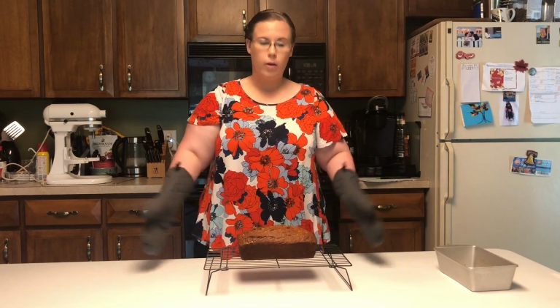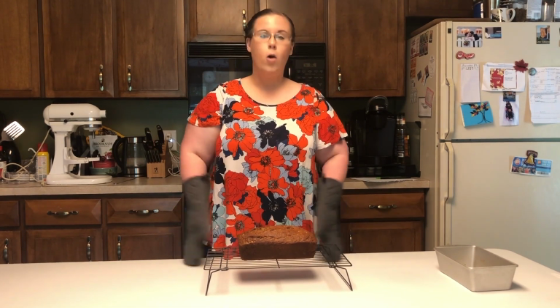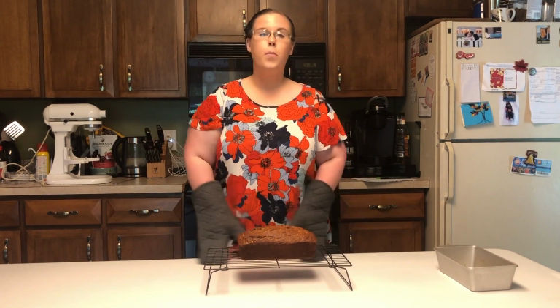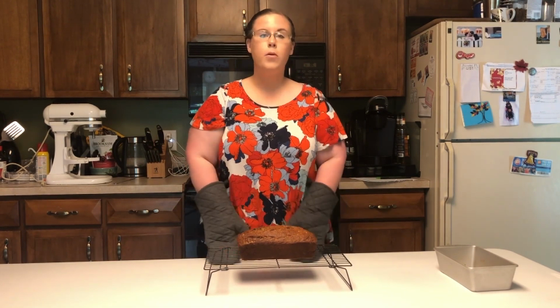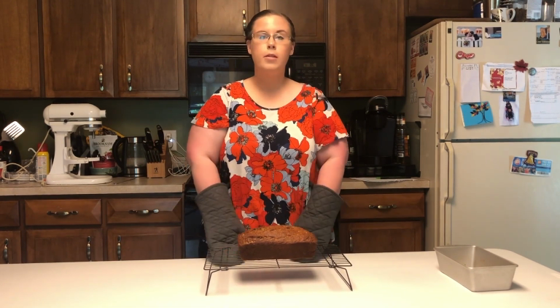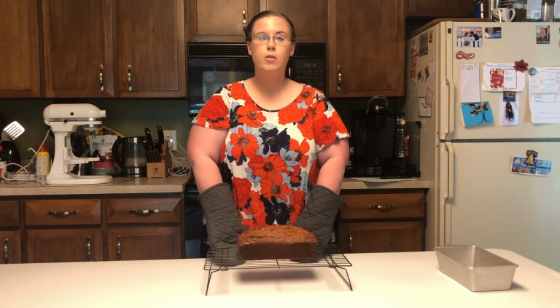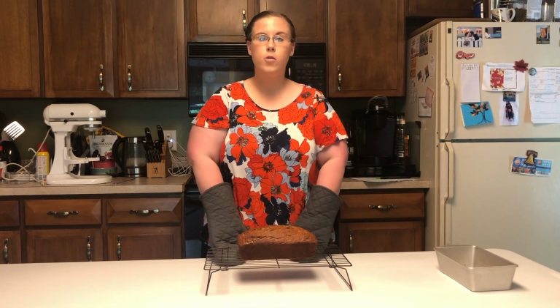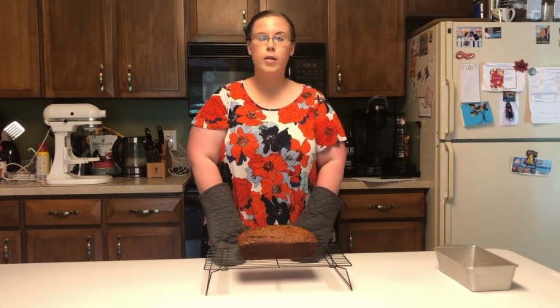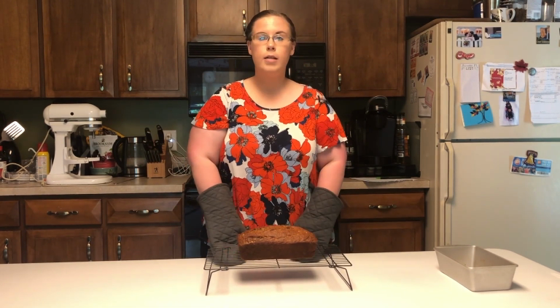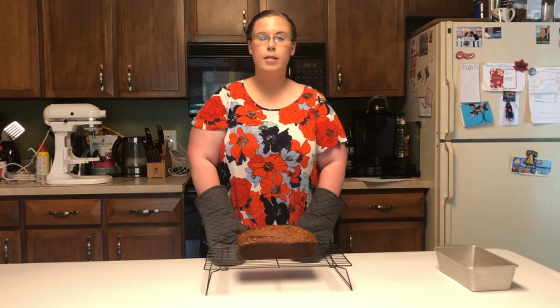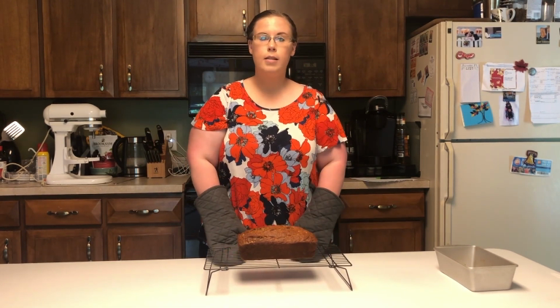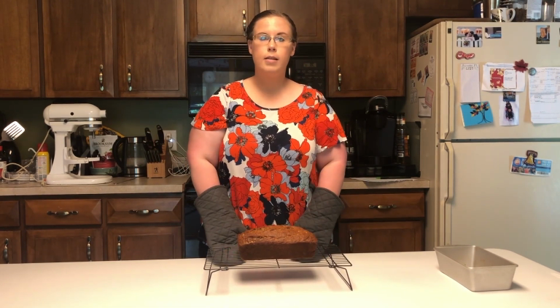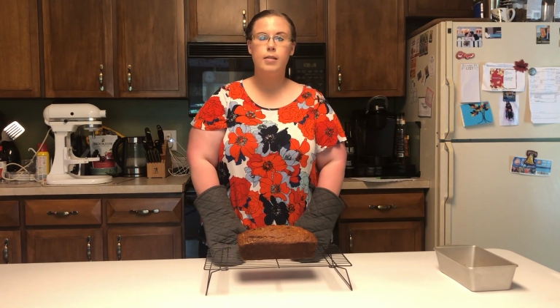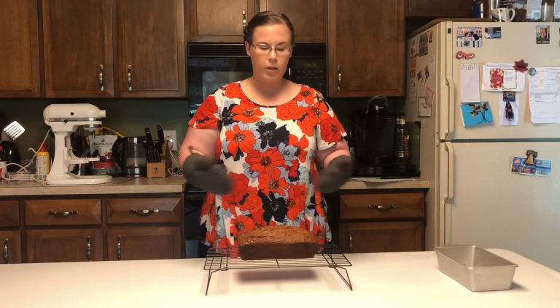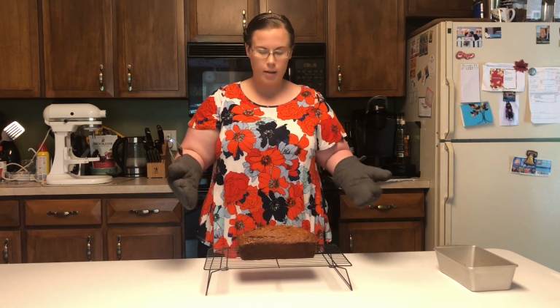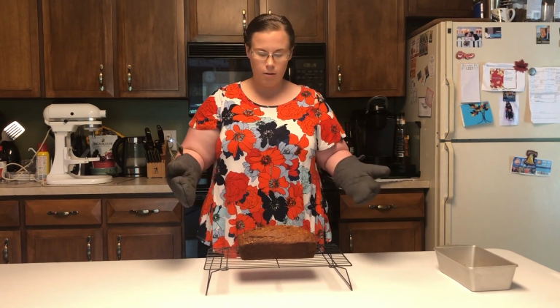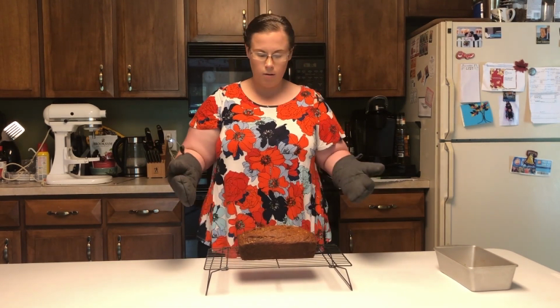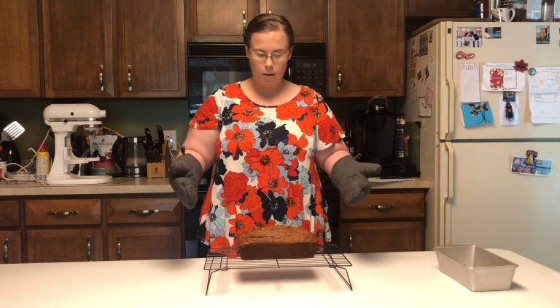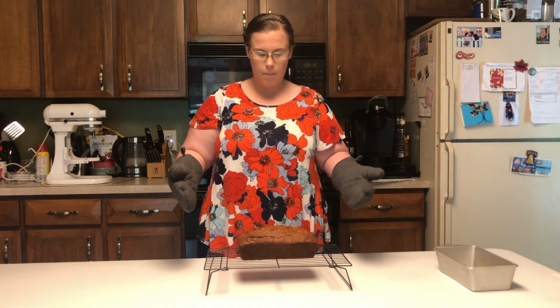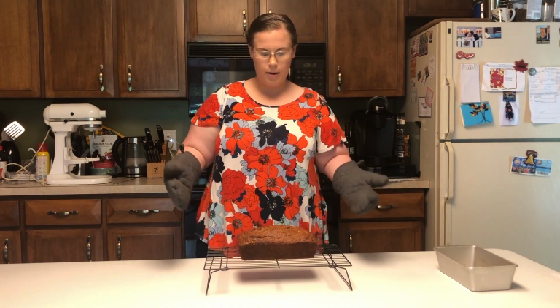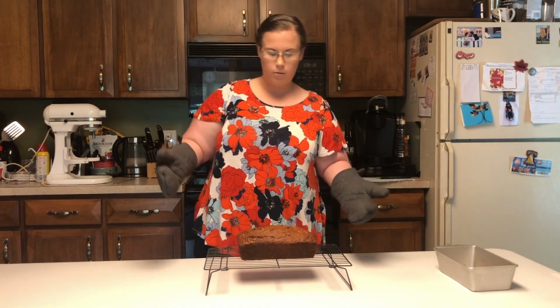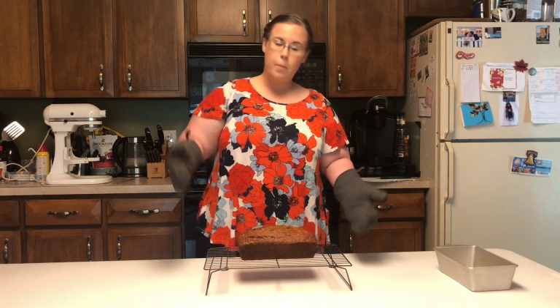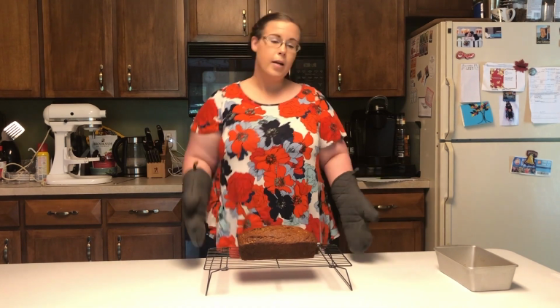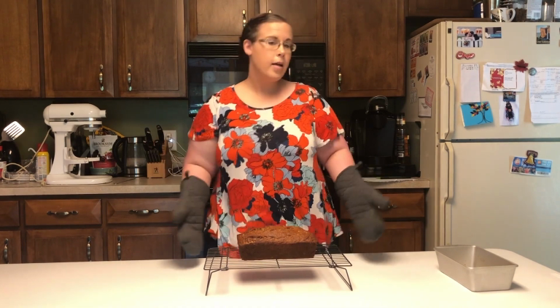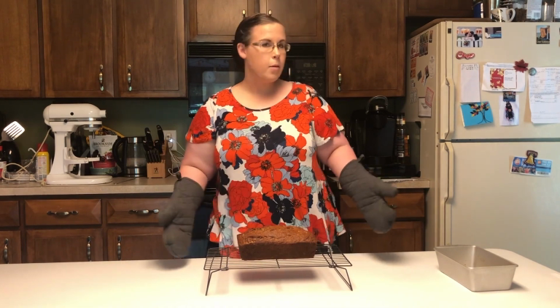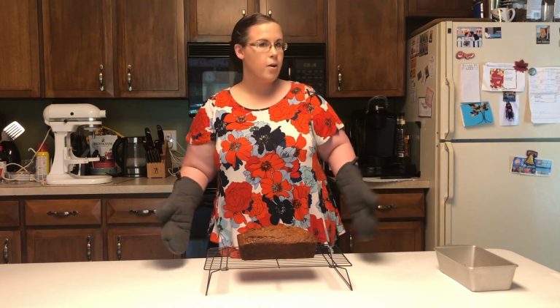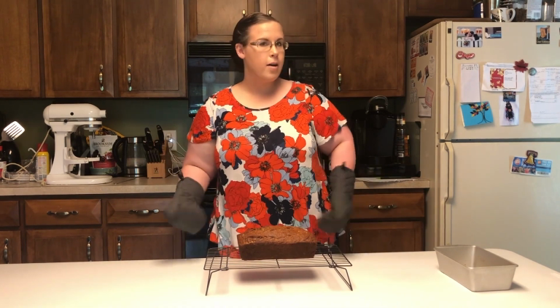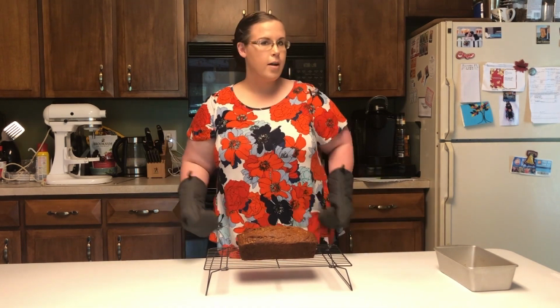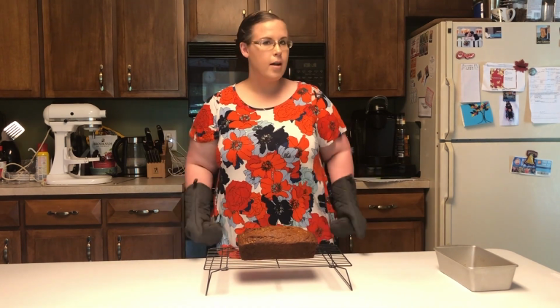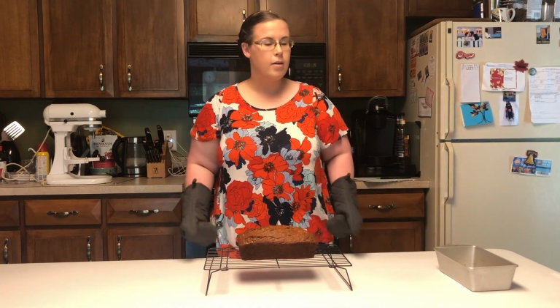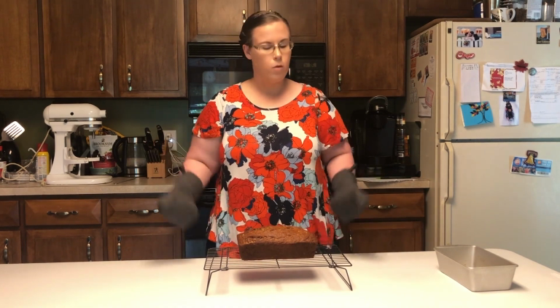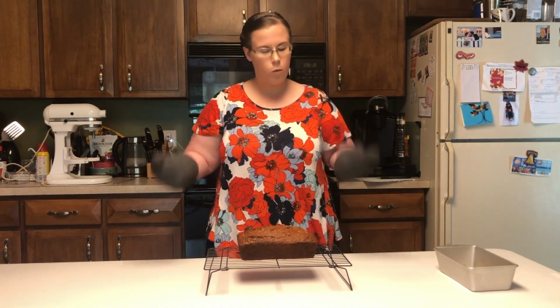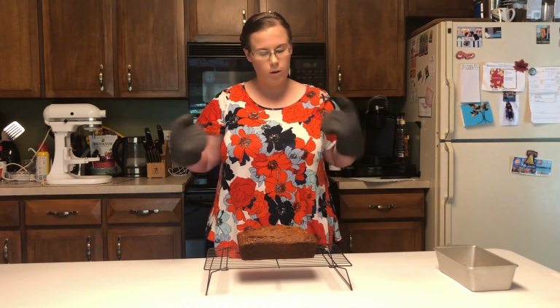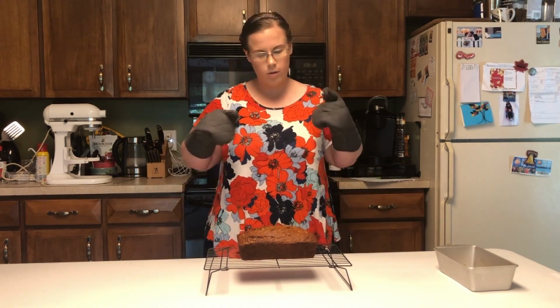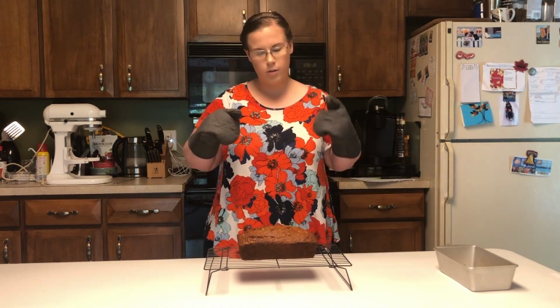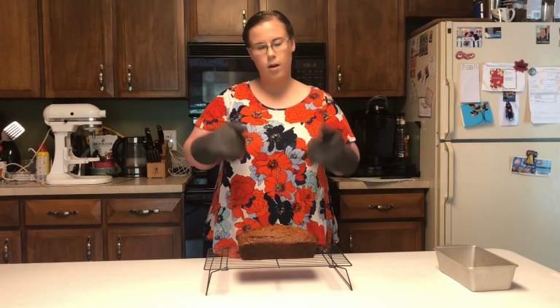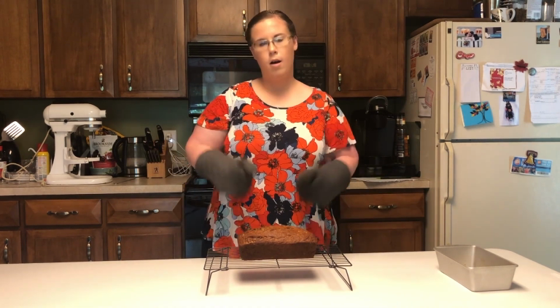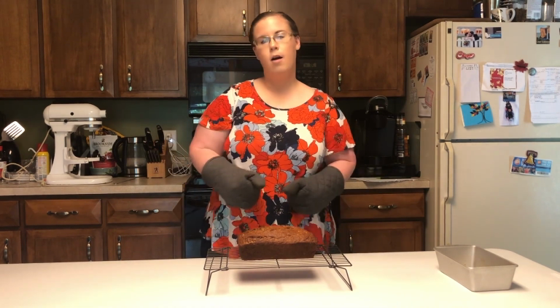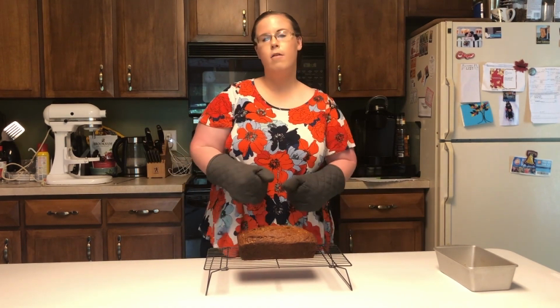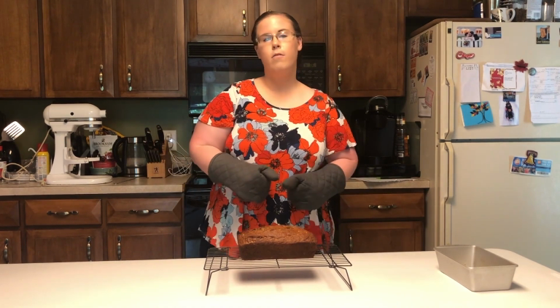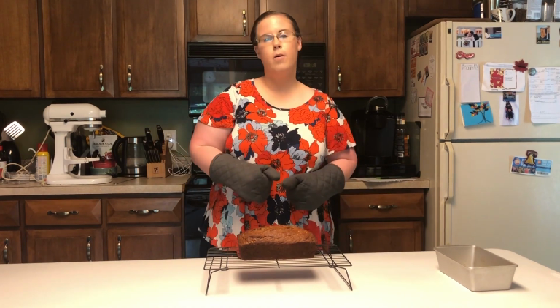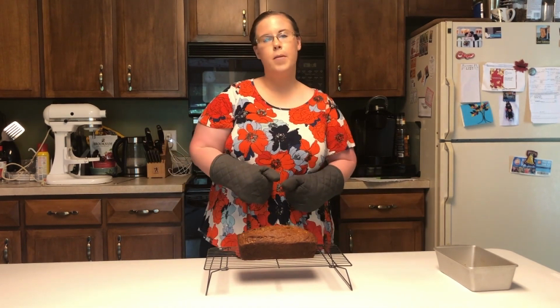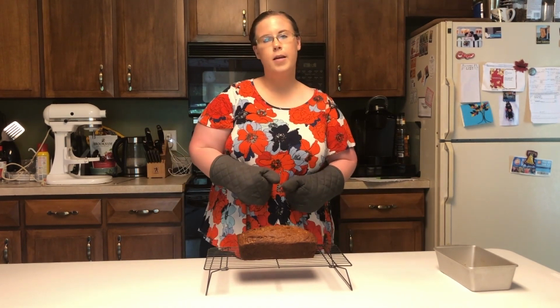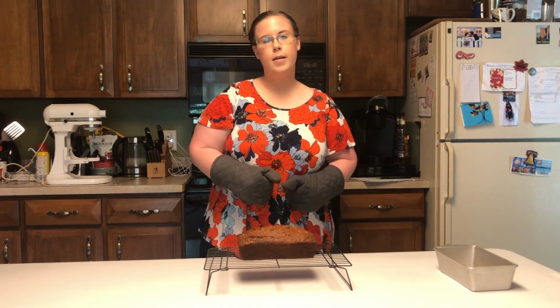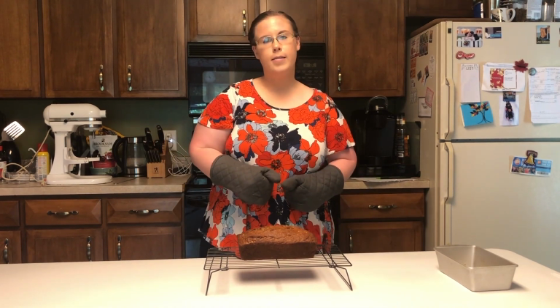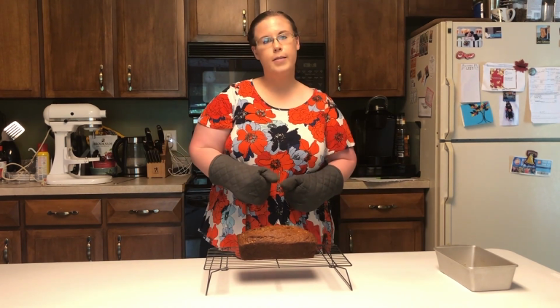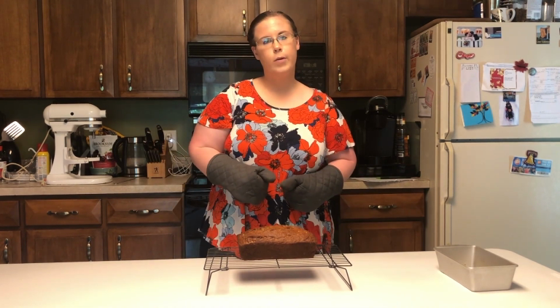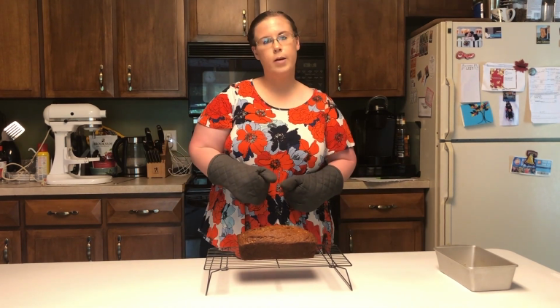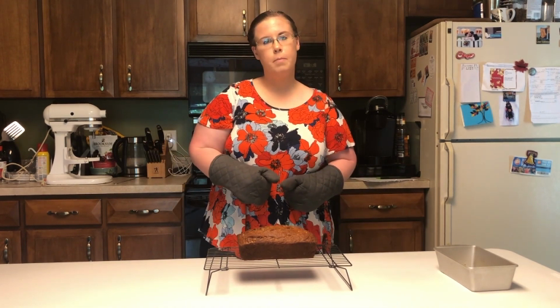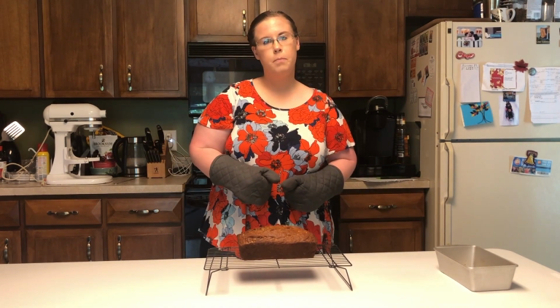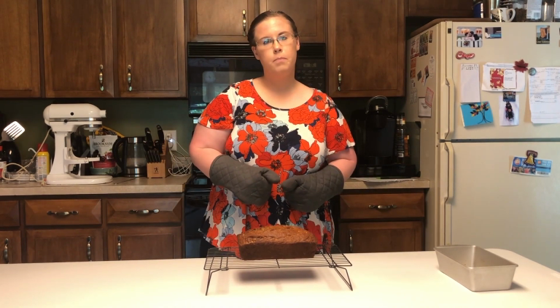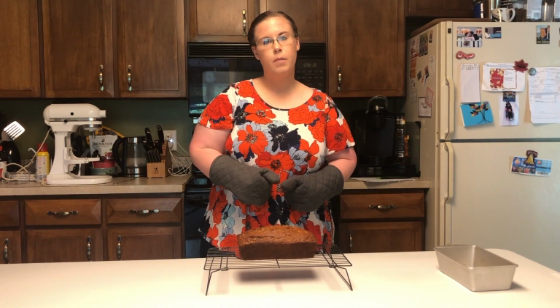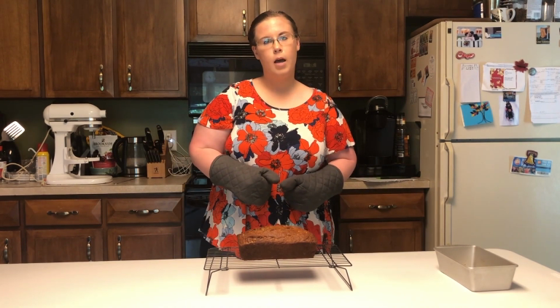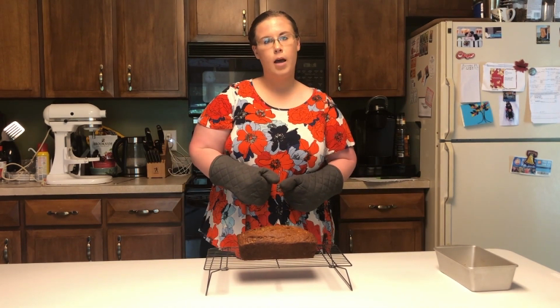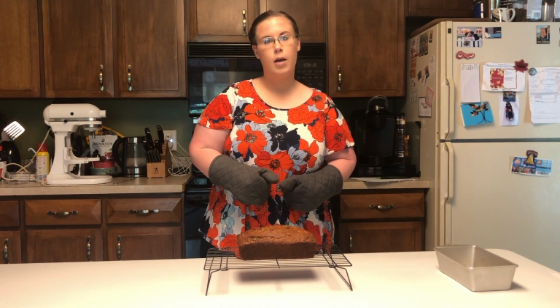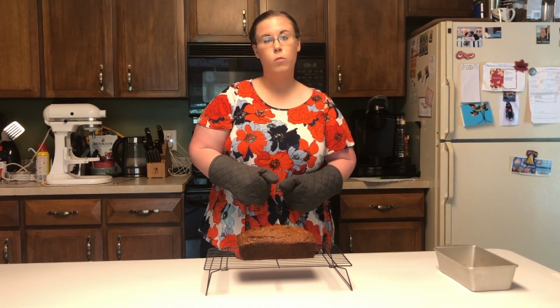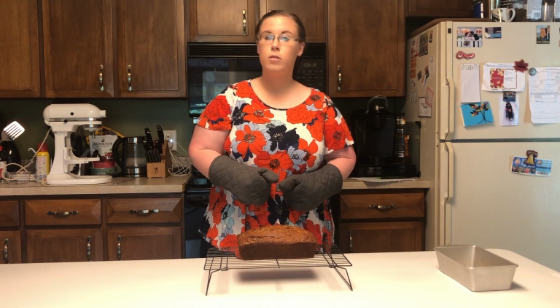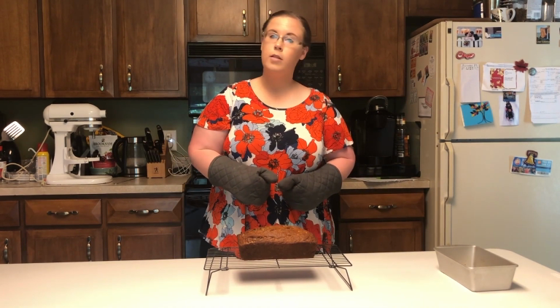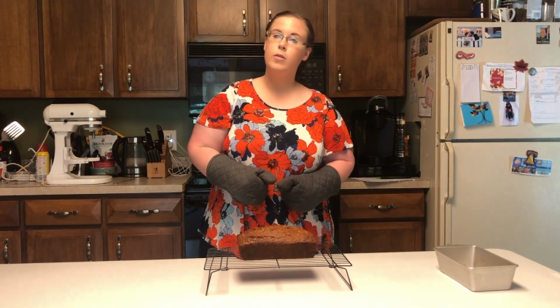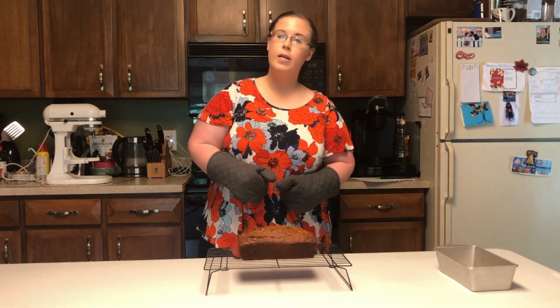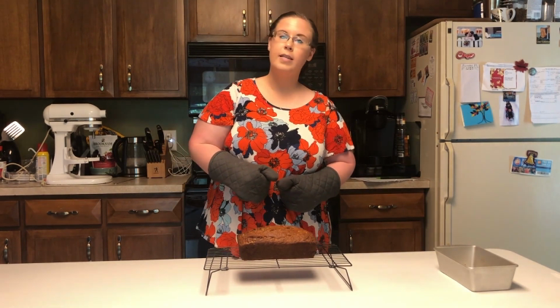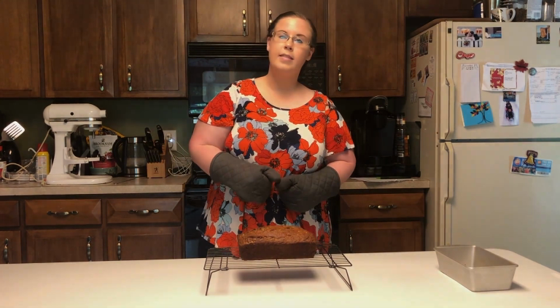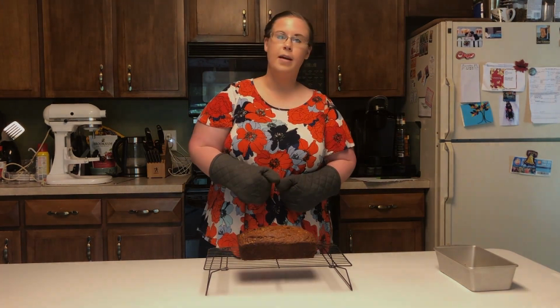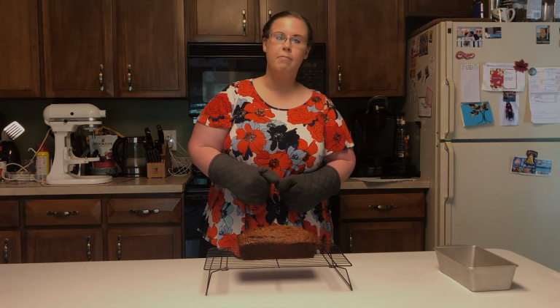I hope you enjoyed this video about banana bread and the wonders of baking soda, and we'll see you next time.